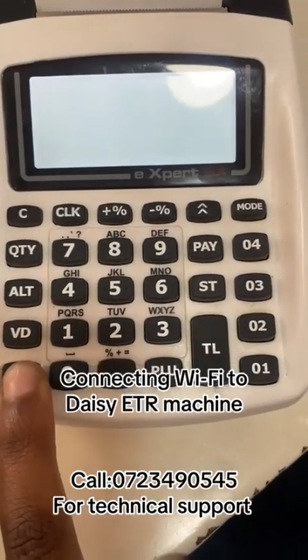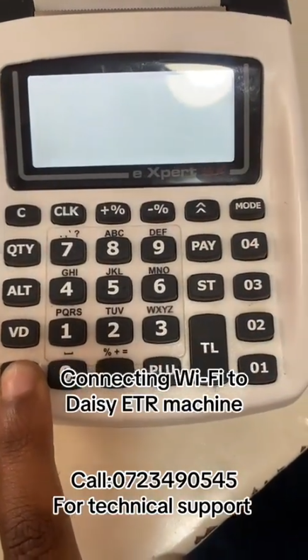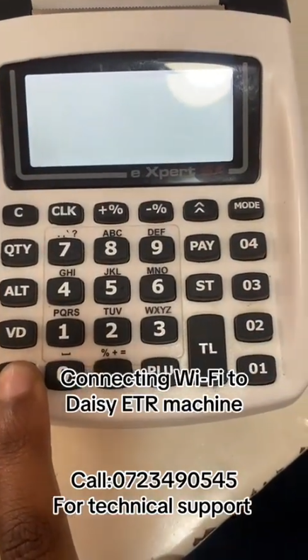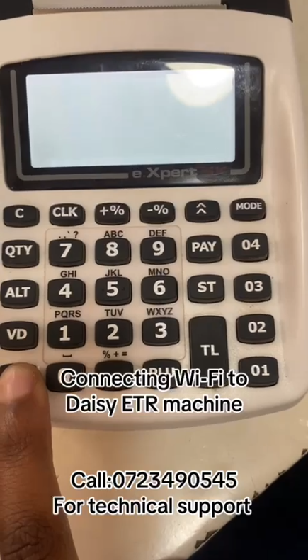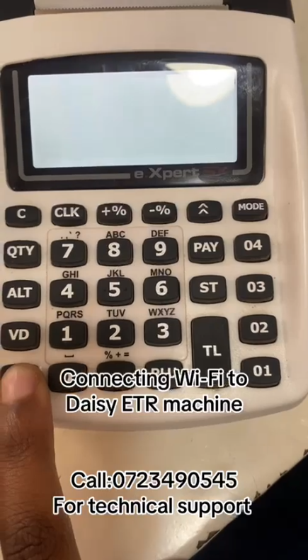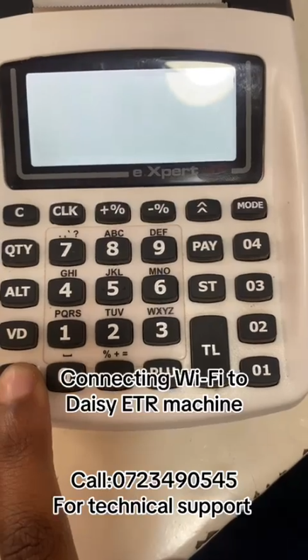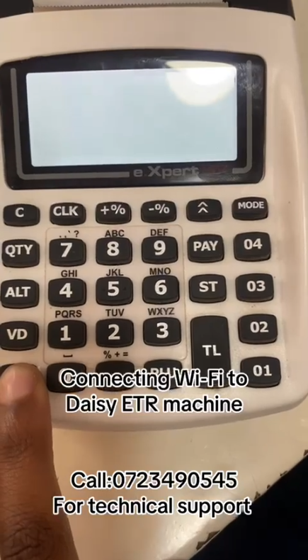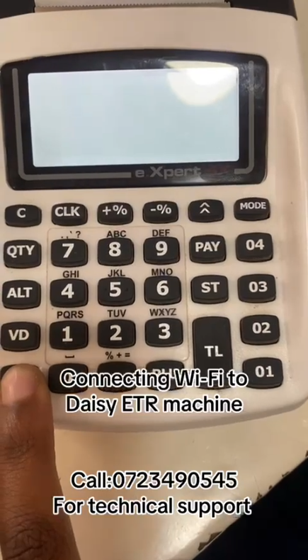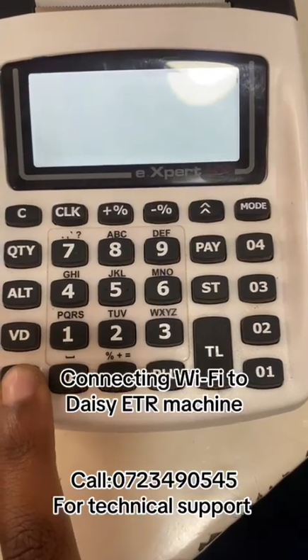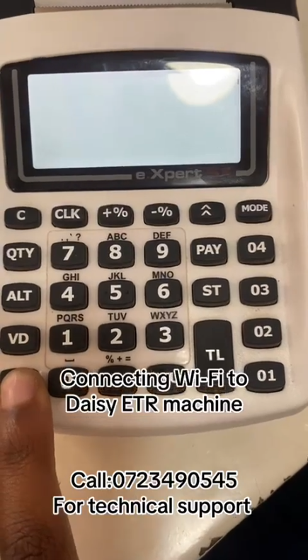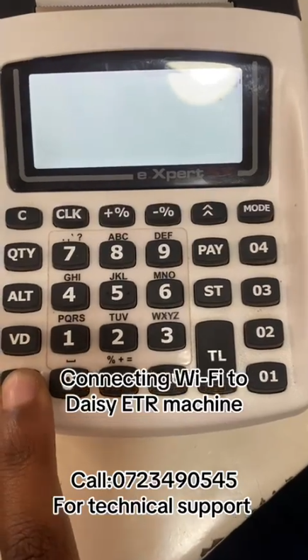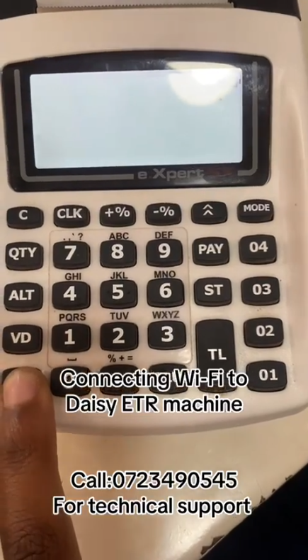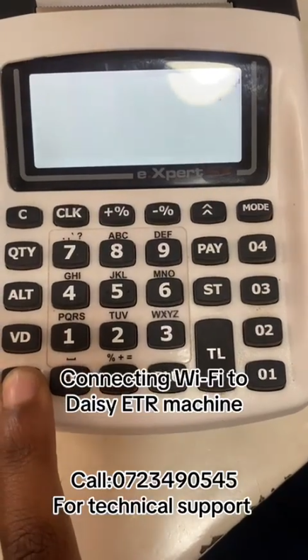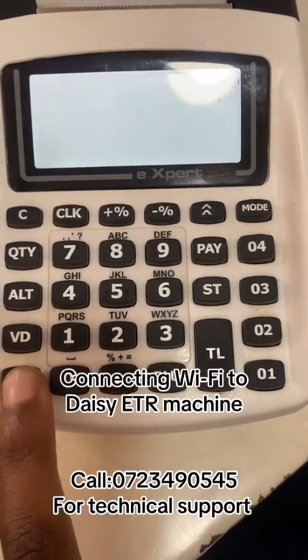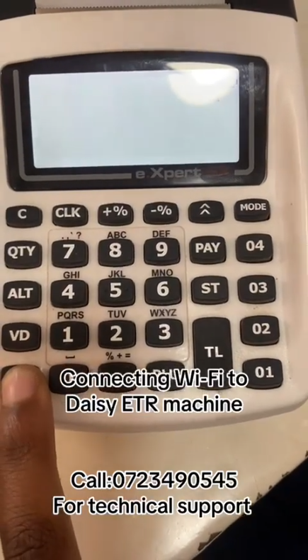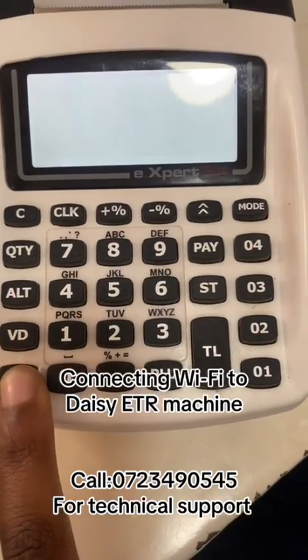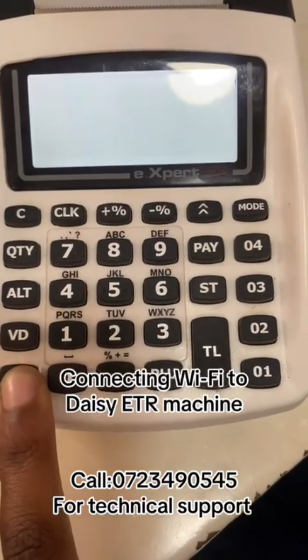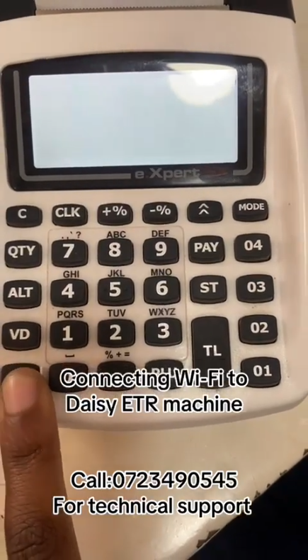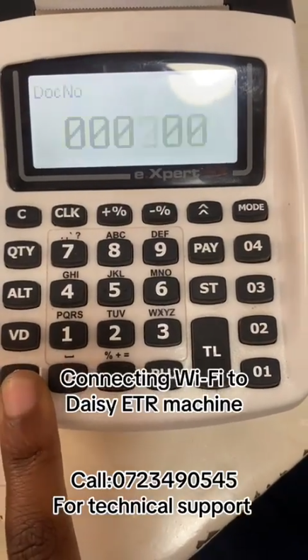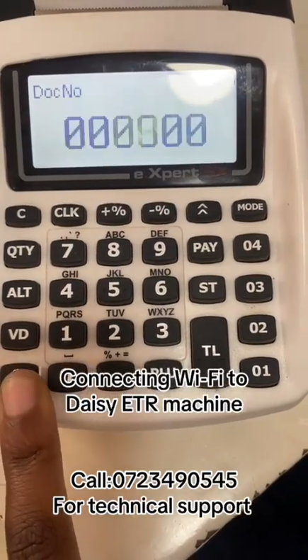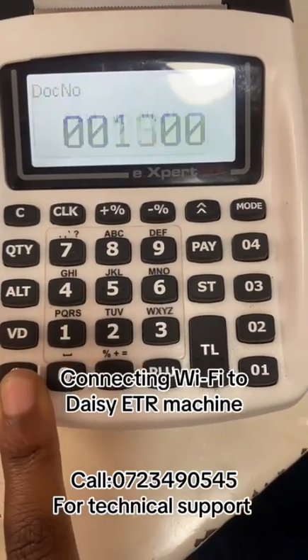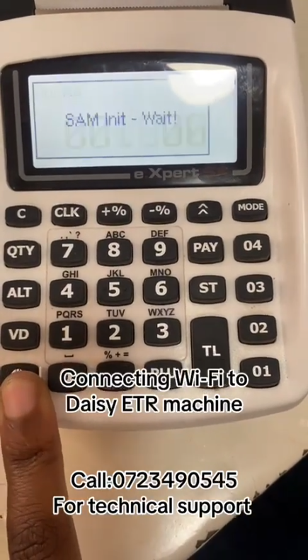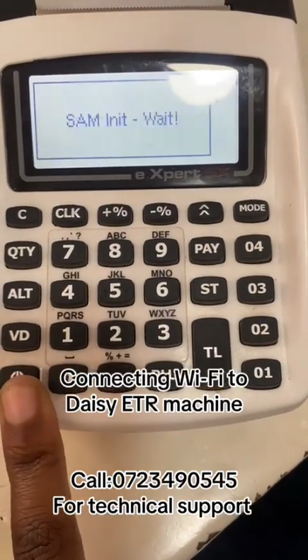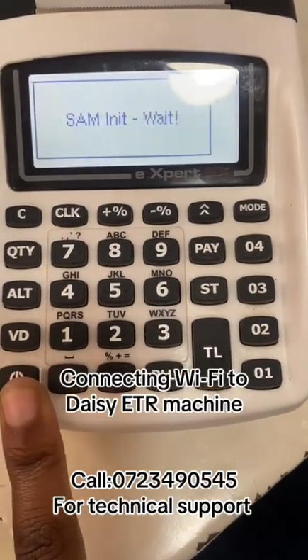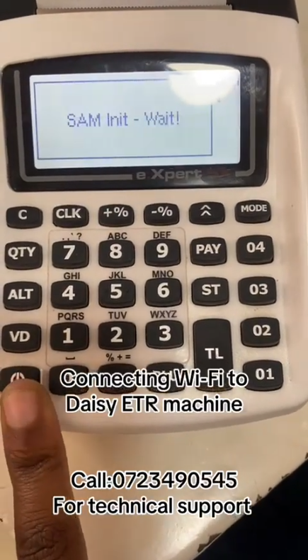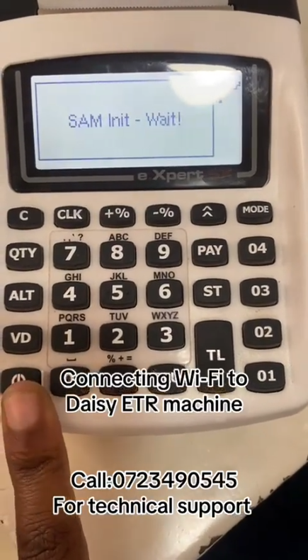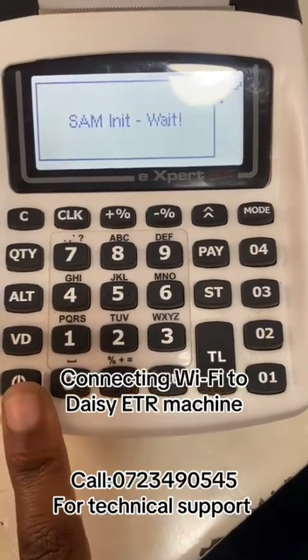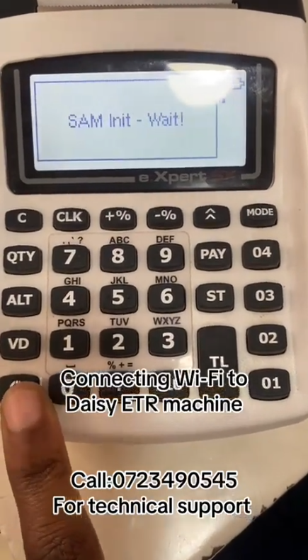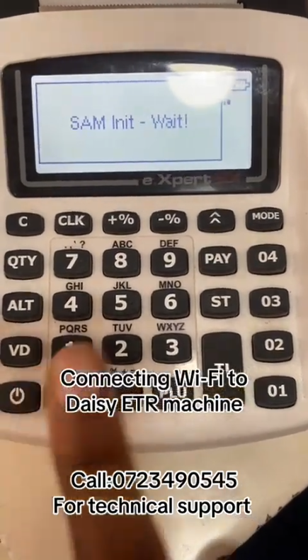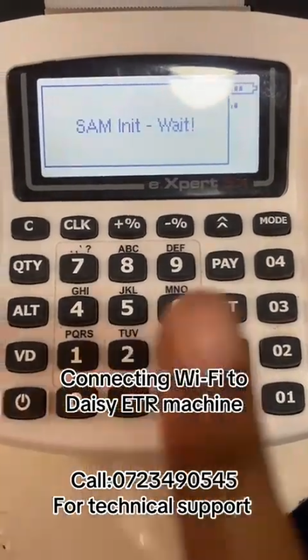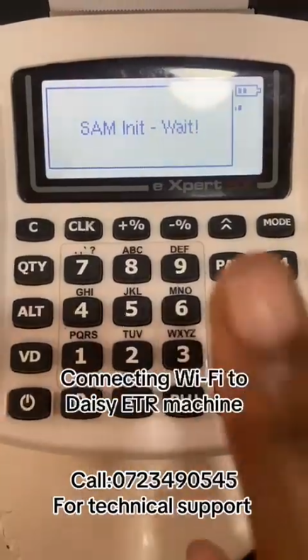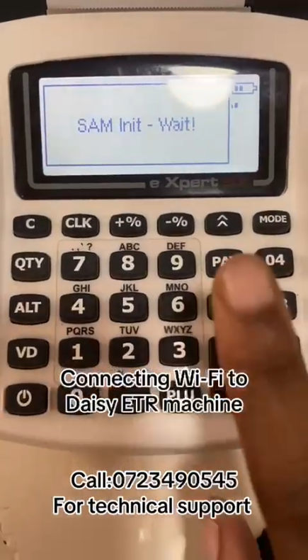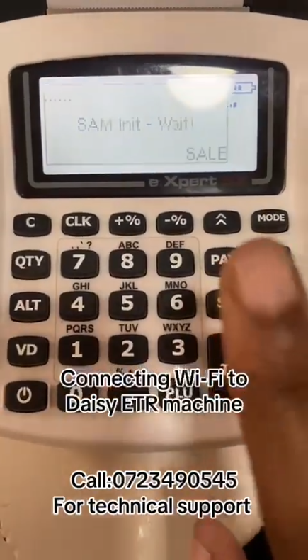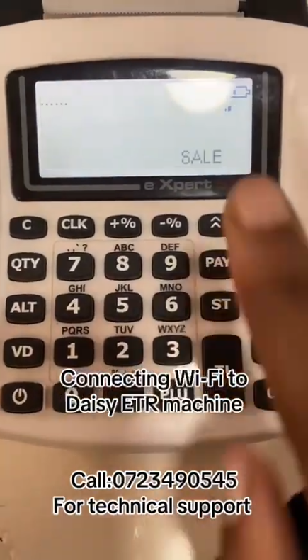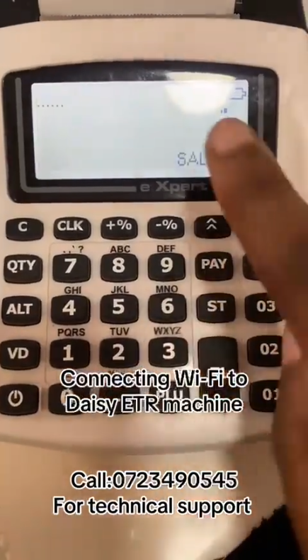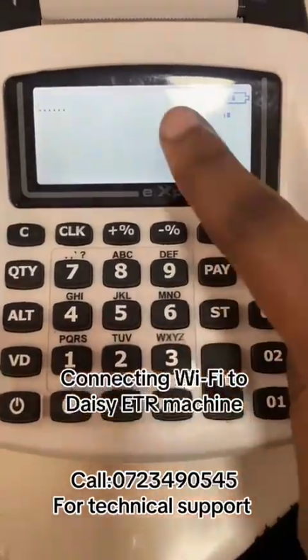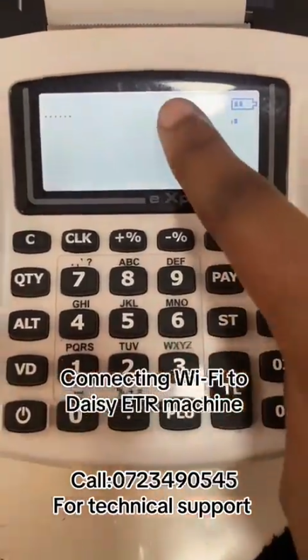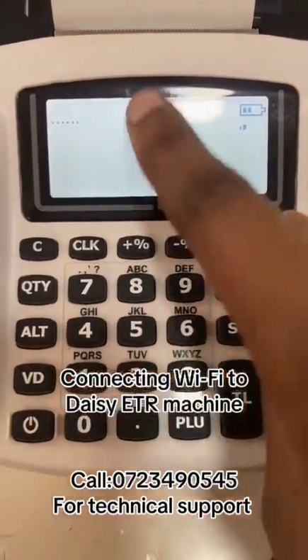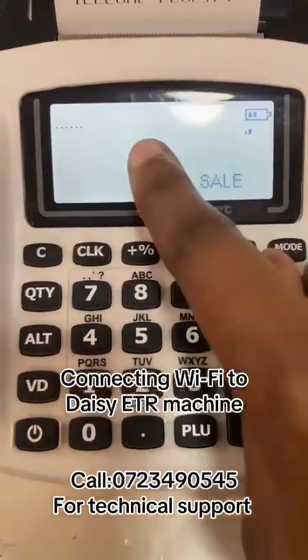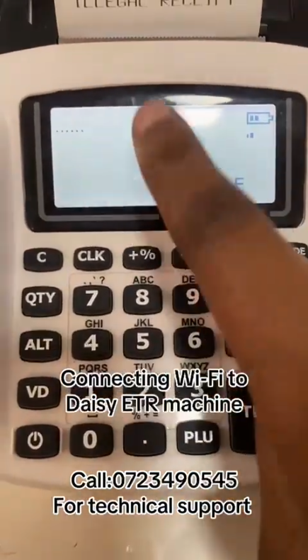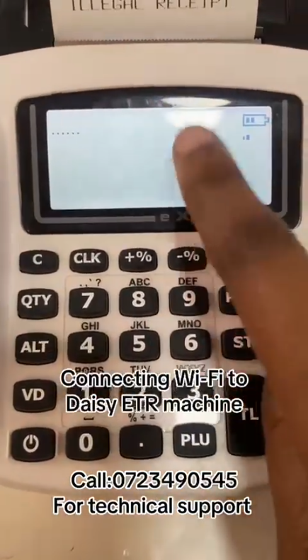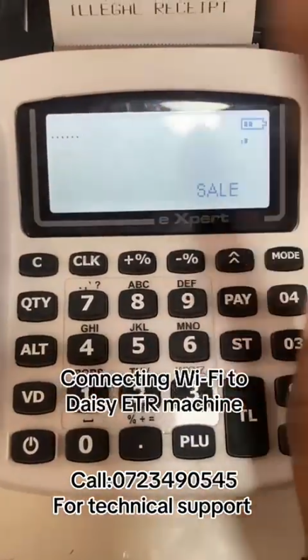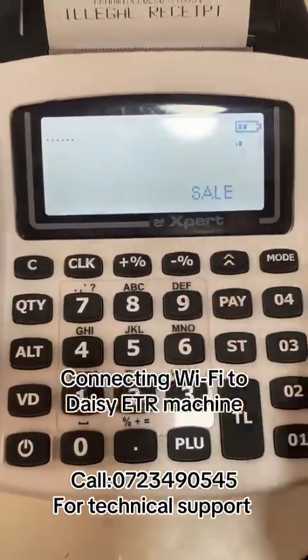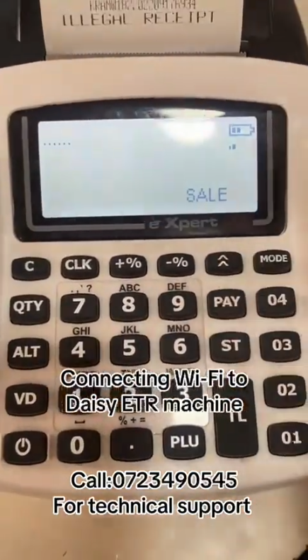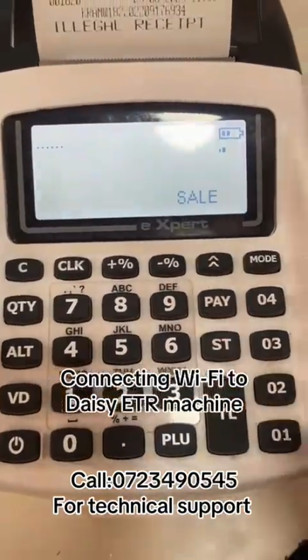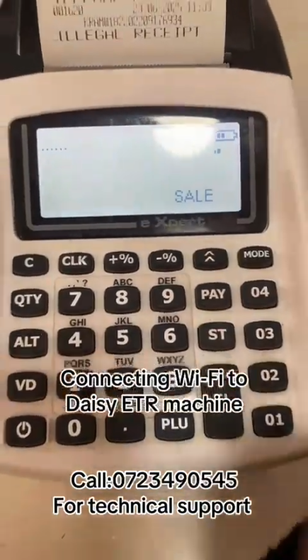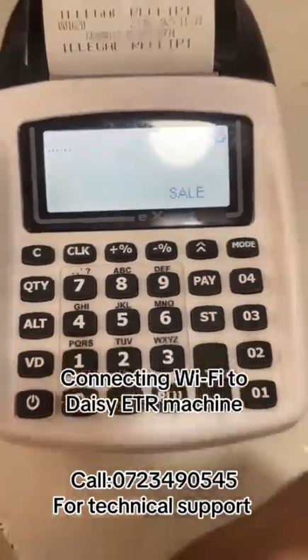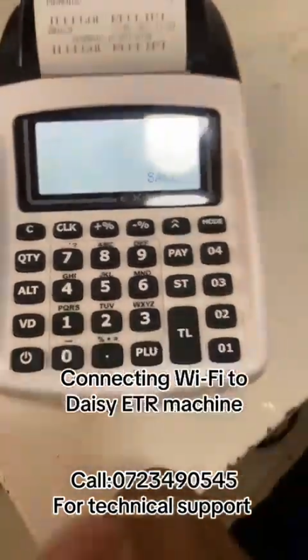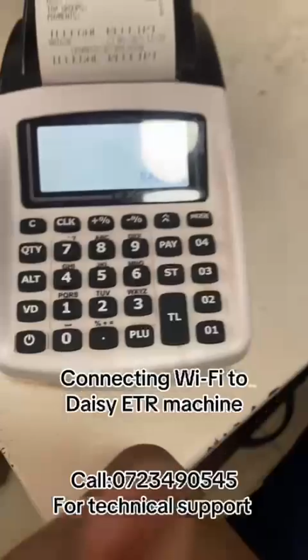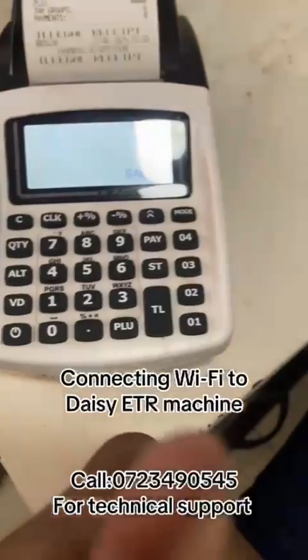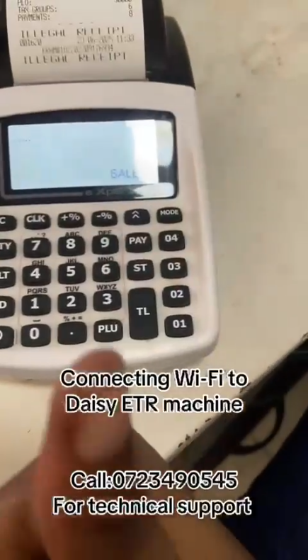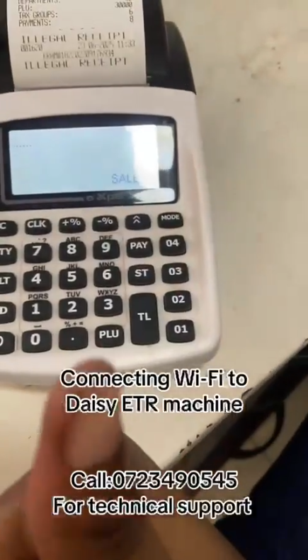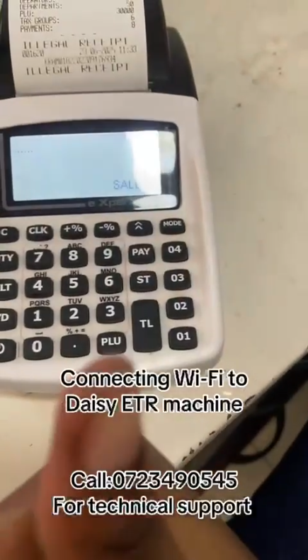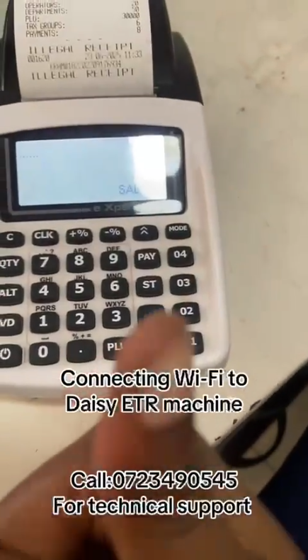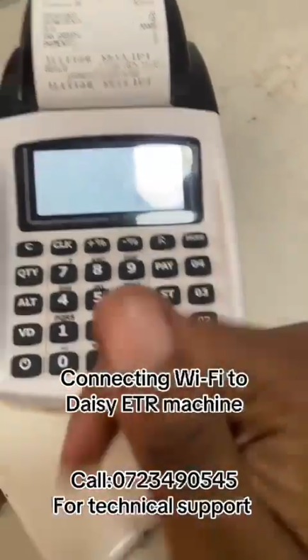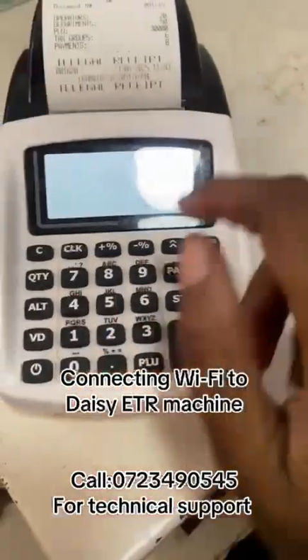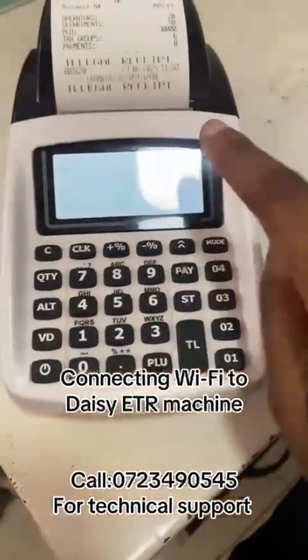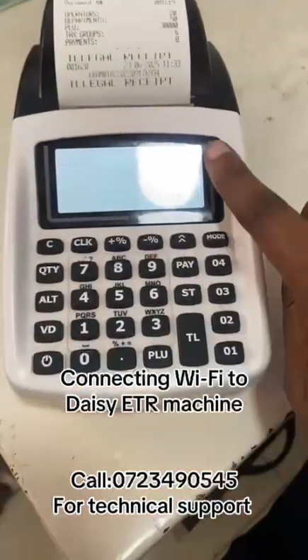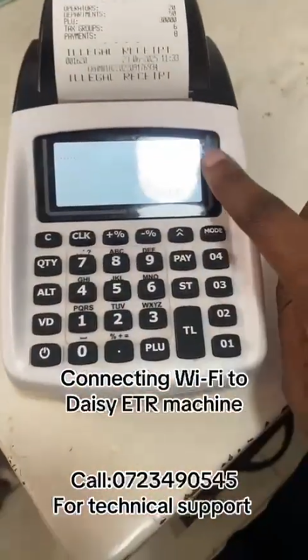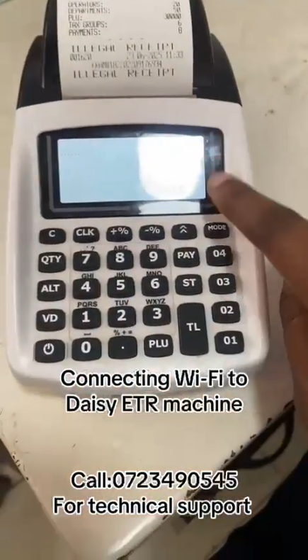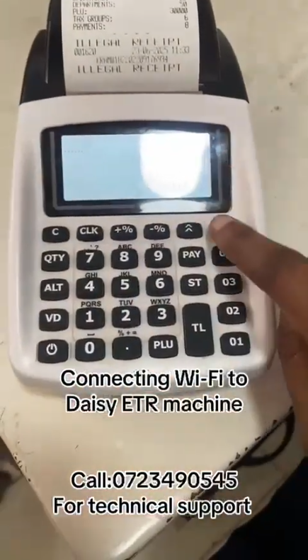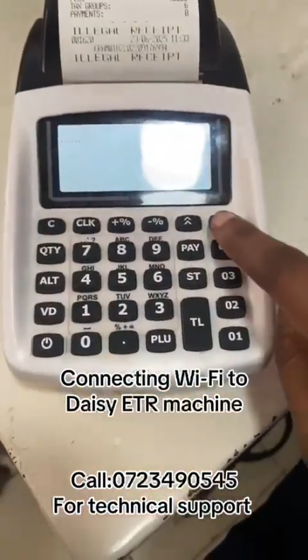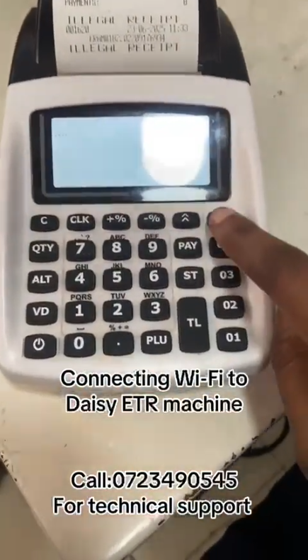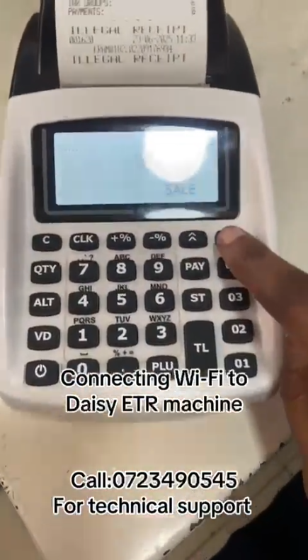Once it has displayed 'Summit', that's good. Now we want to check for connectivity.